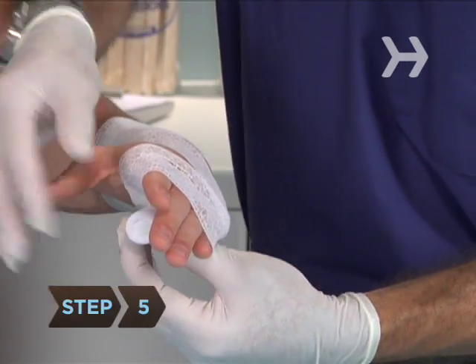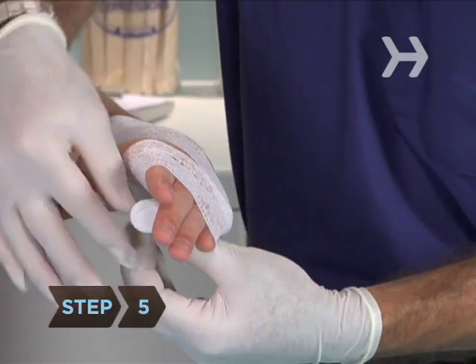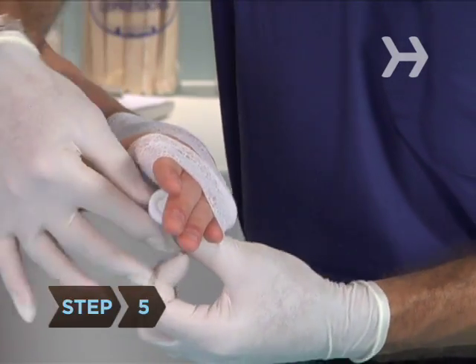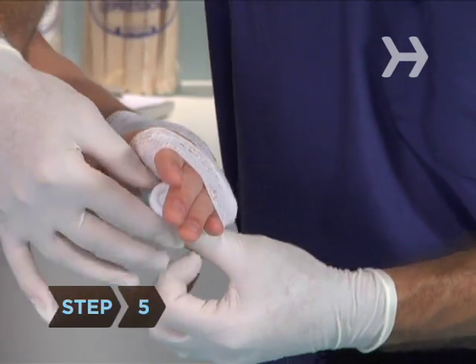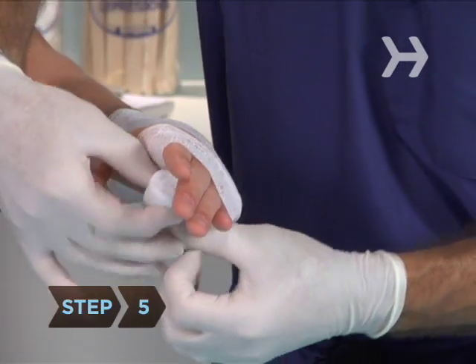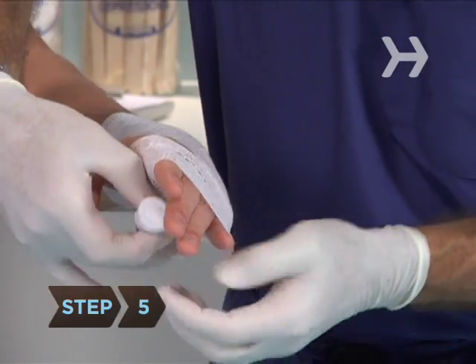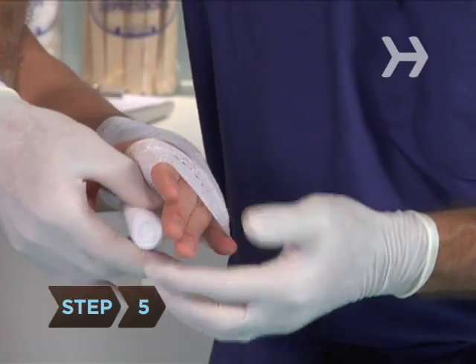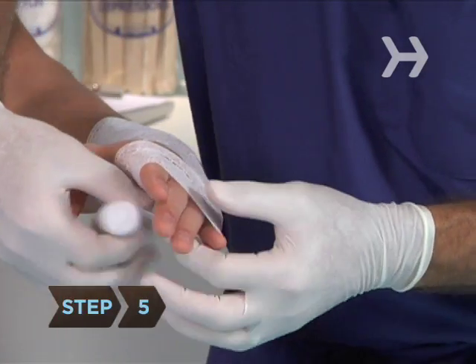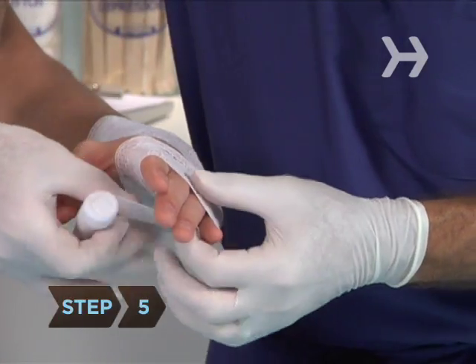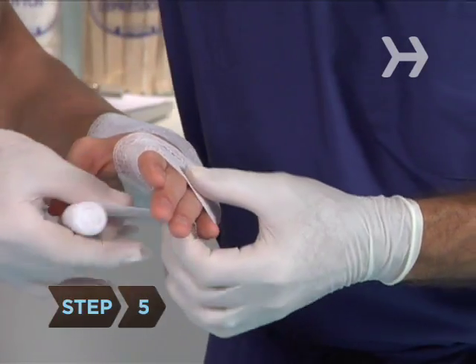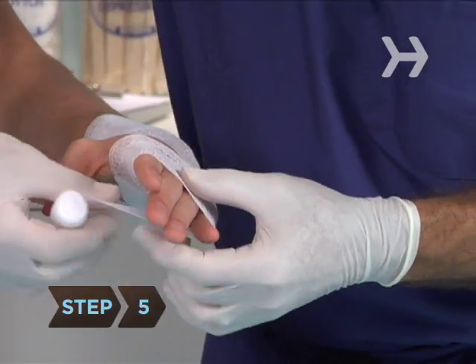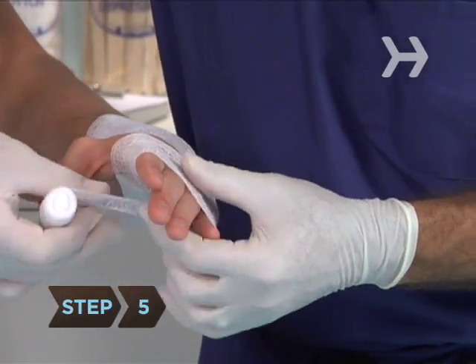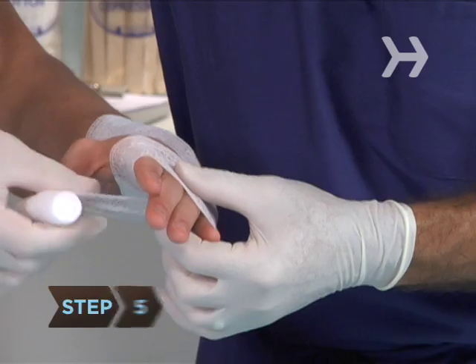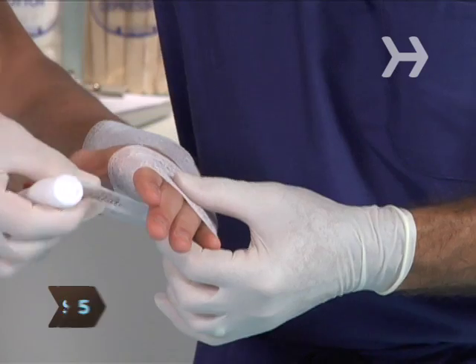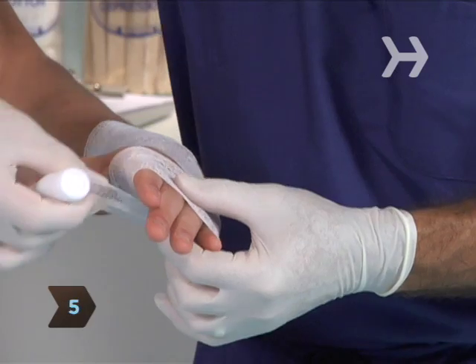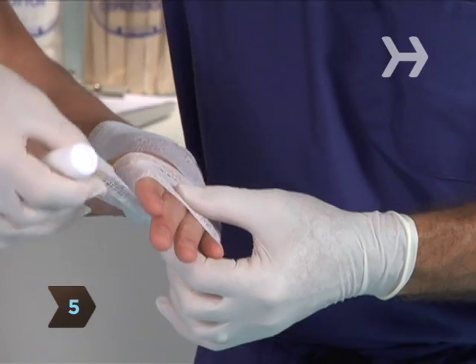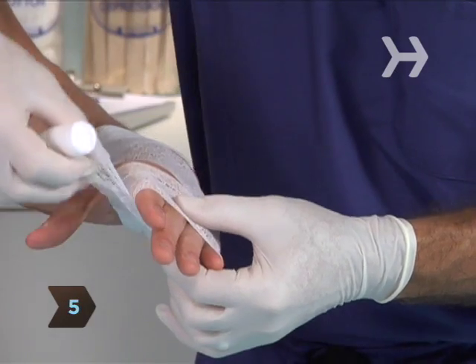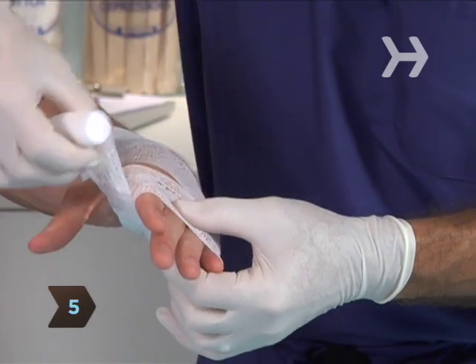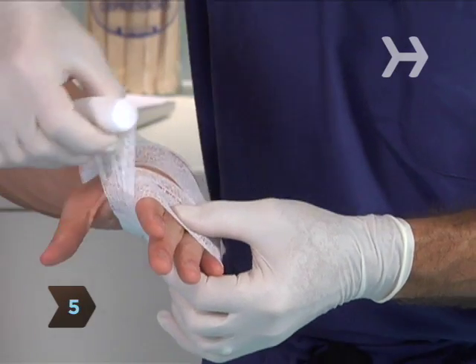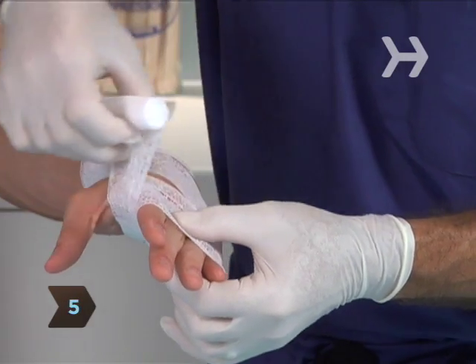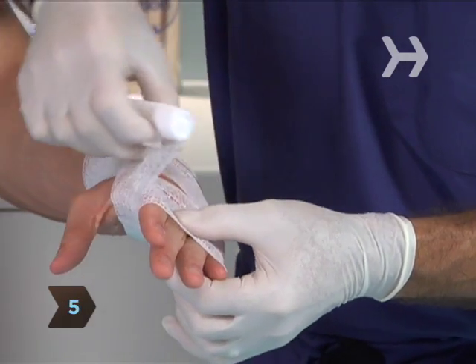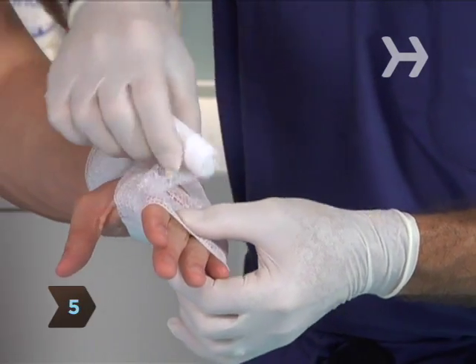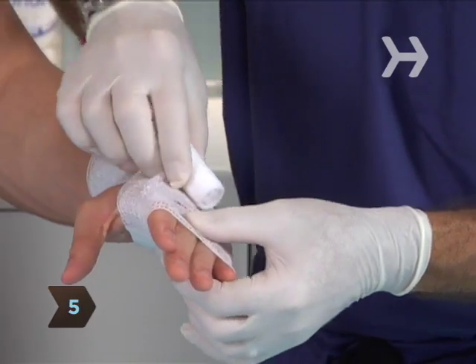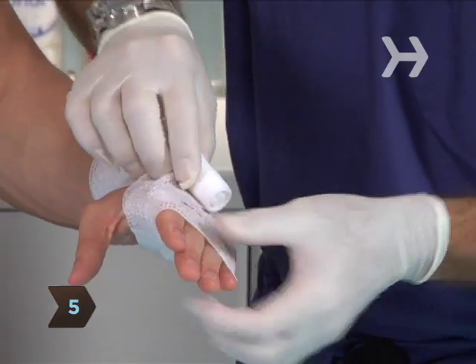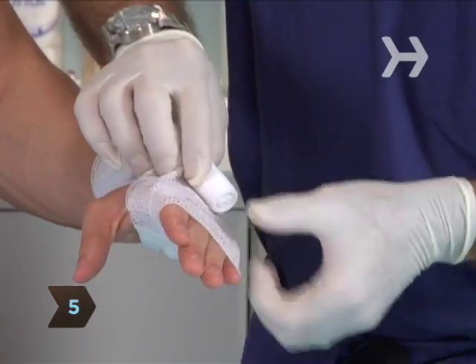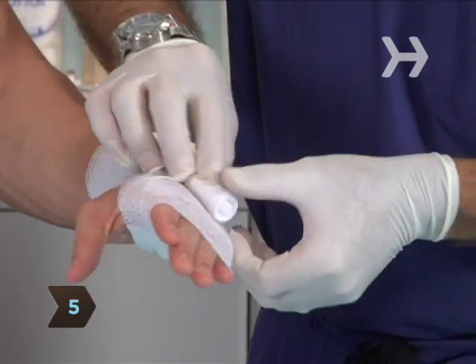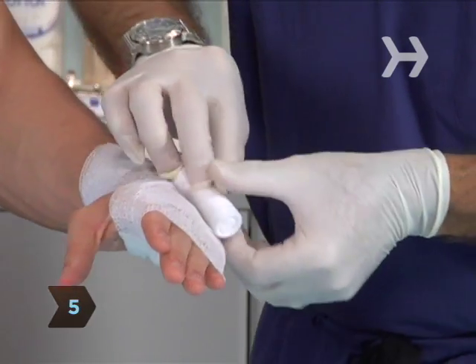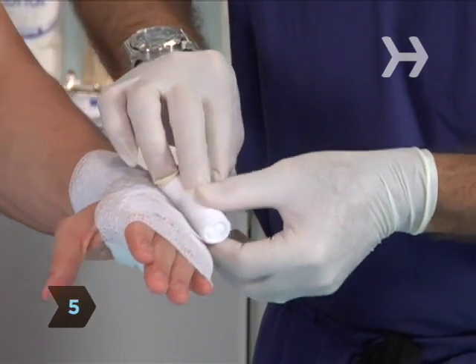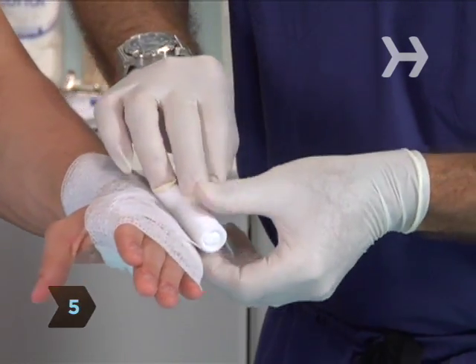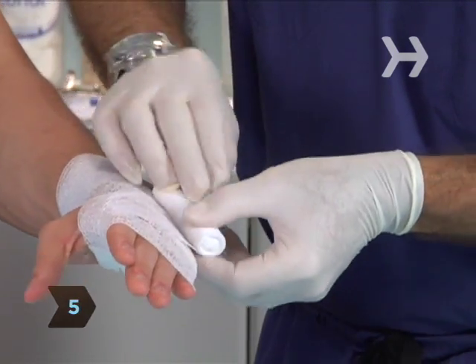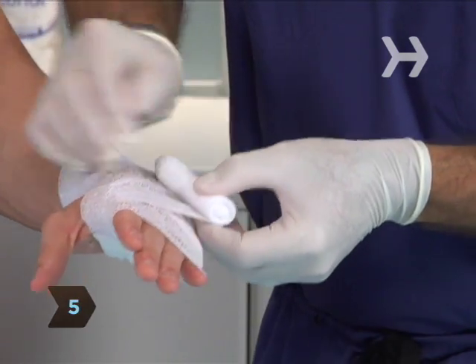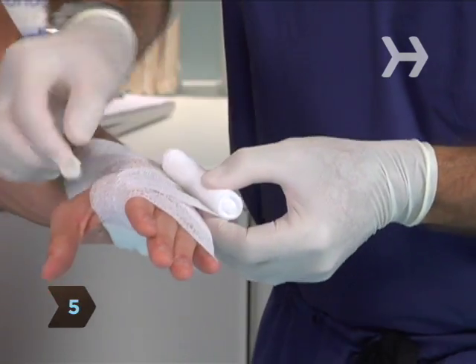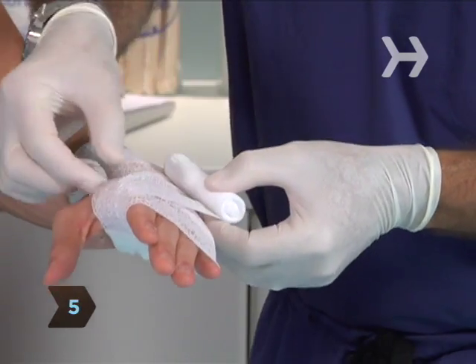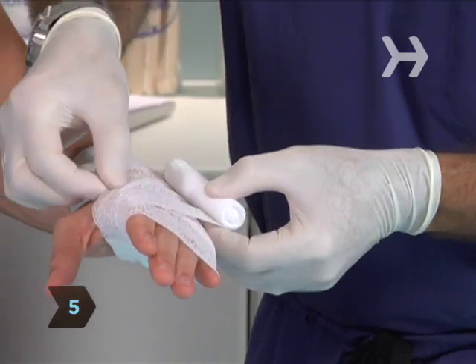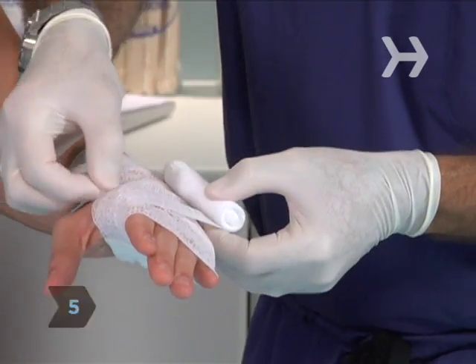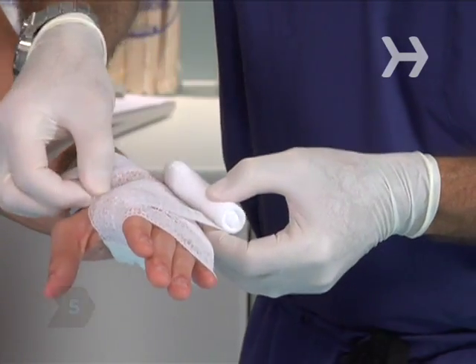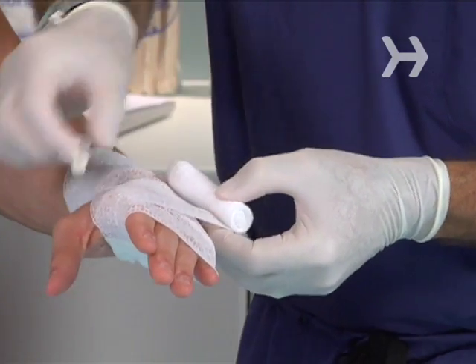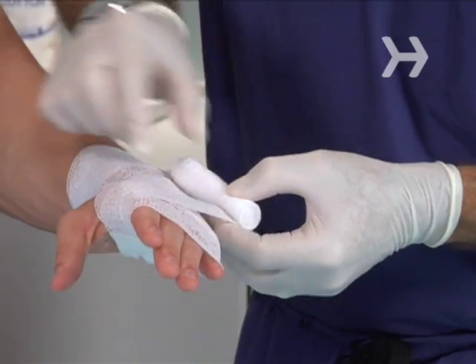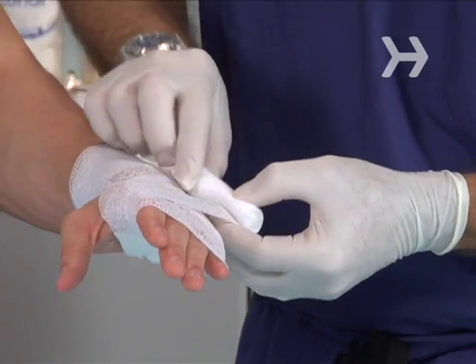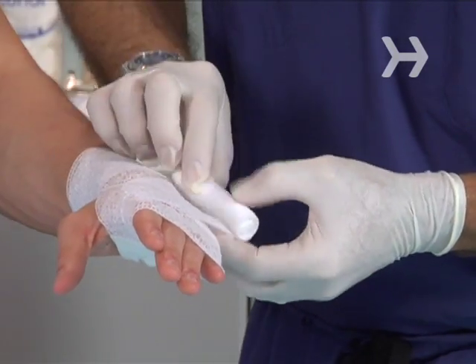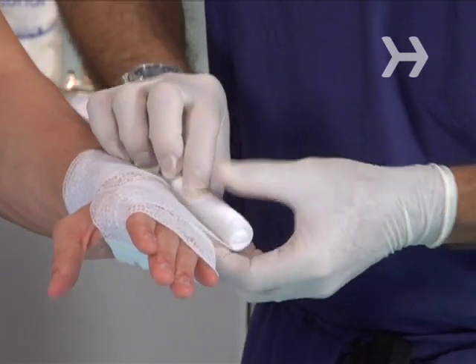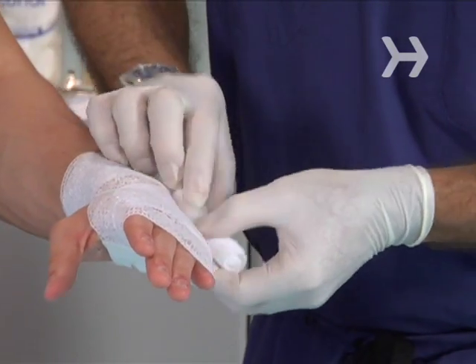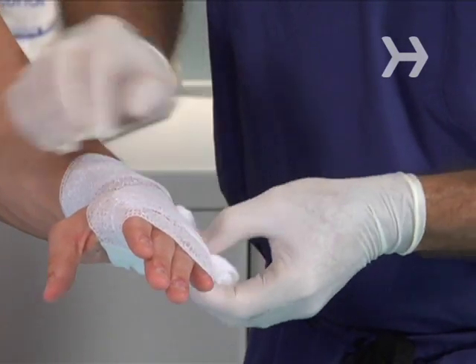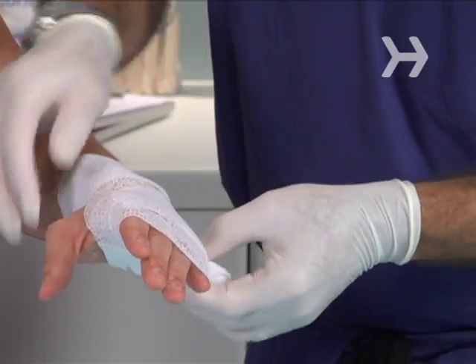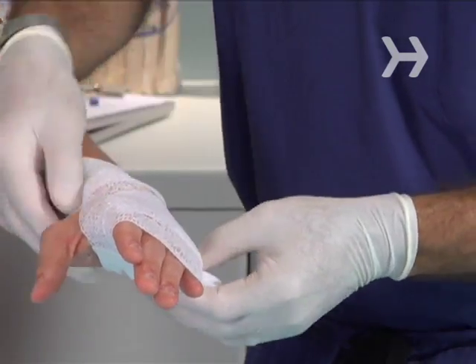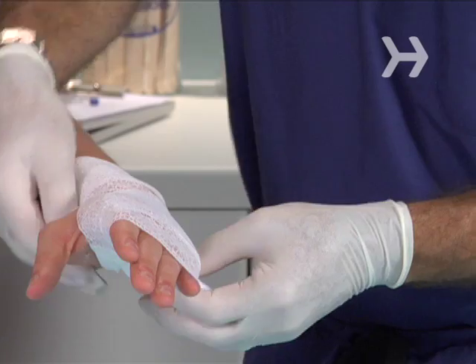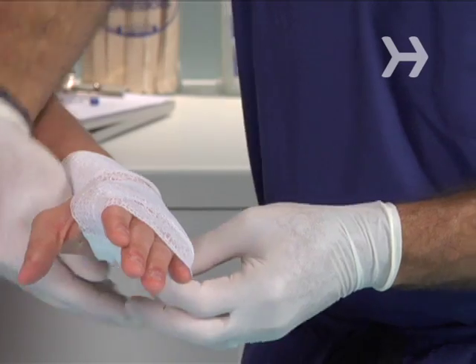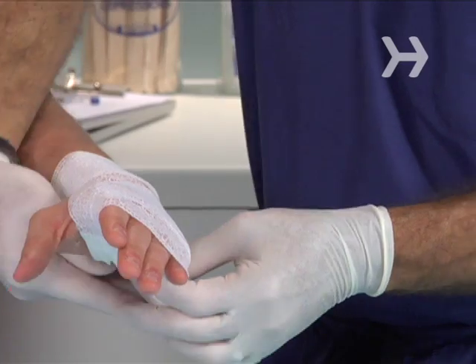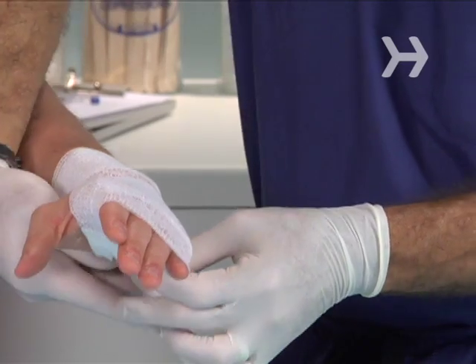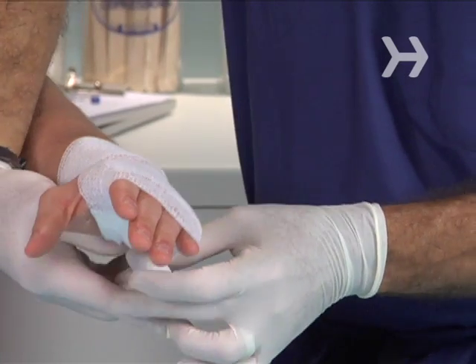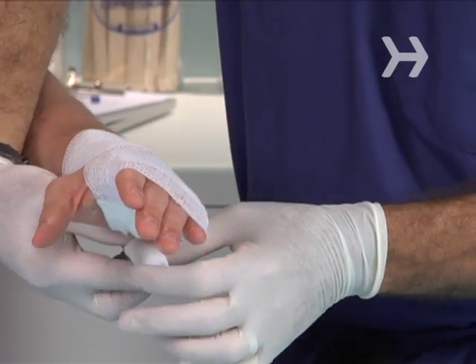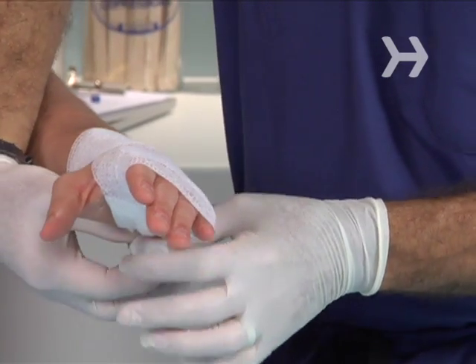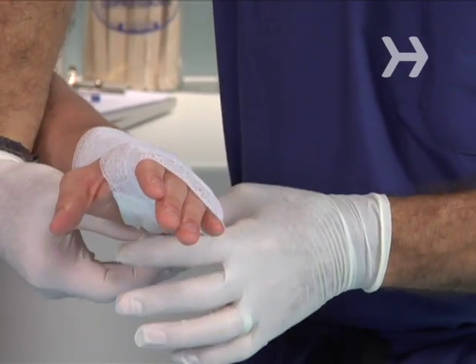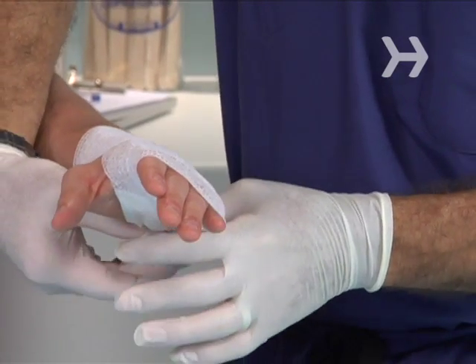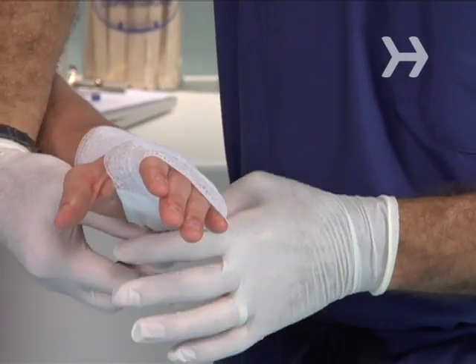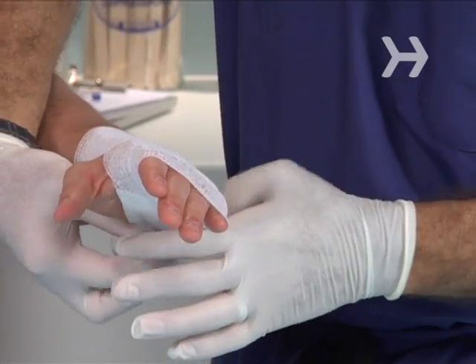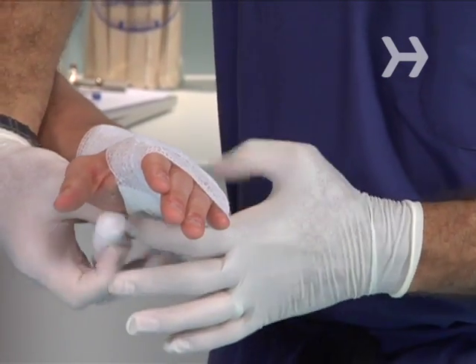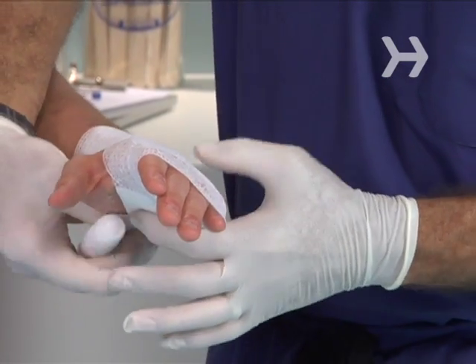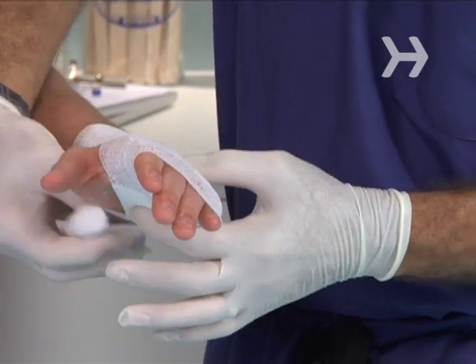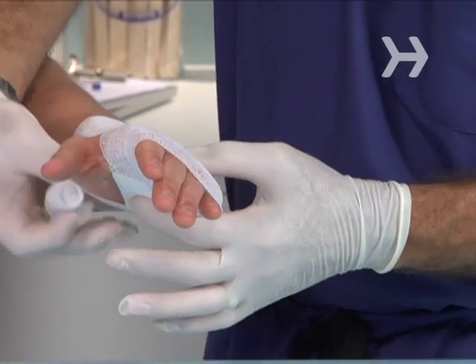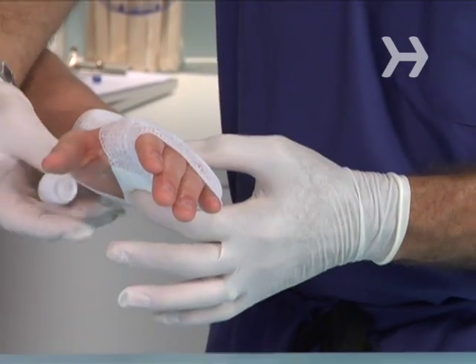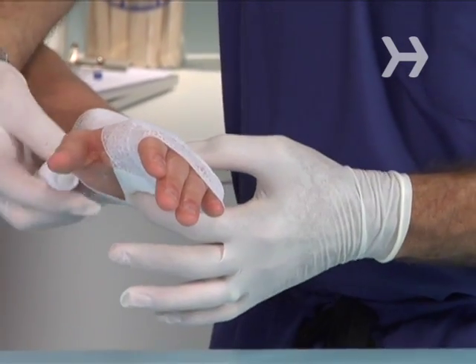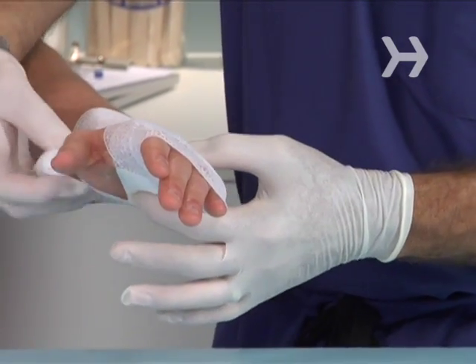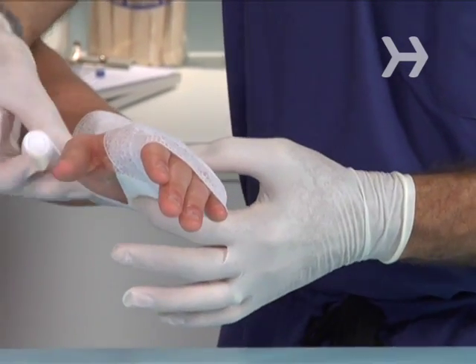Step 5. Bring the bandage diagonally across the palm of the hand toward the outside of the wrist, completing a figure 8 around the hand.